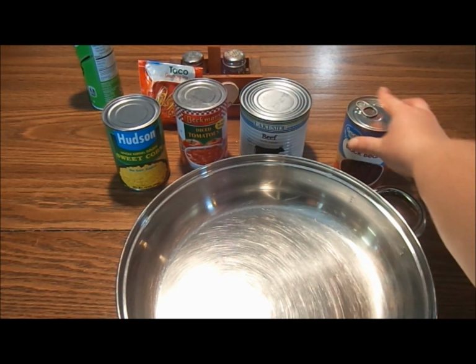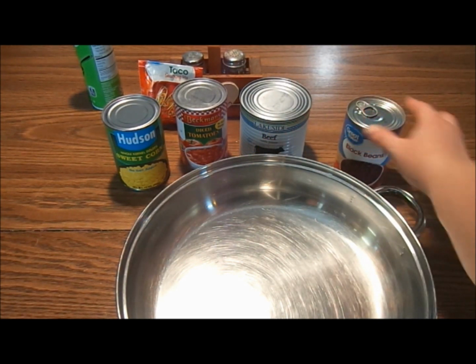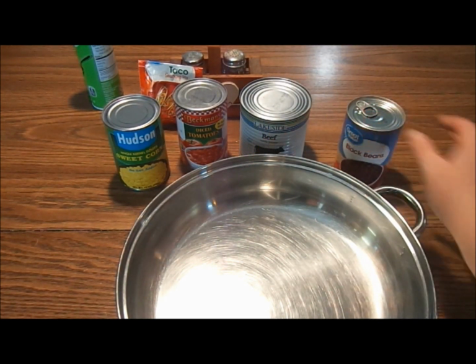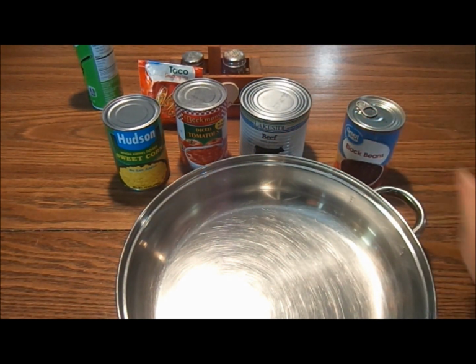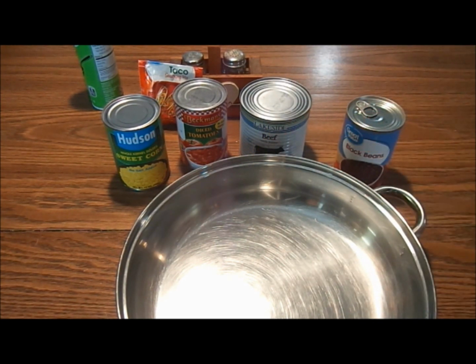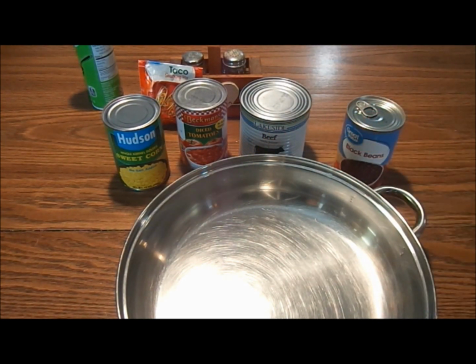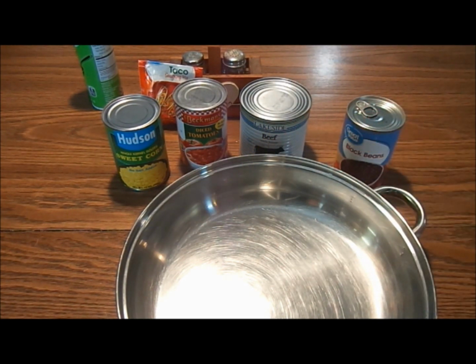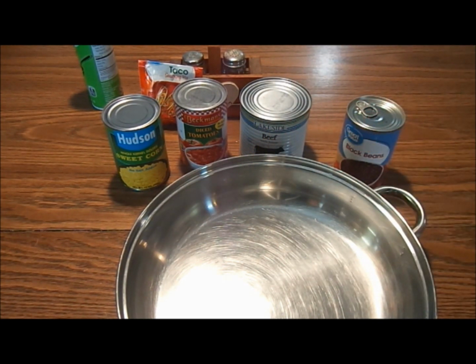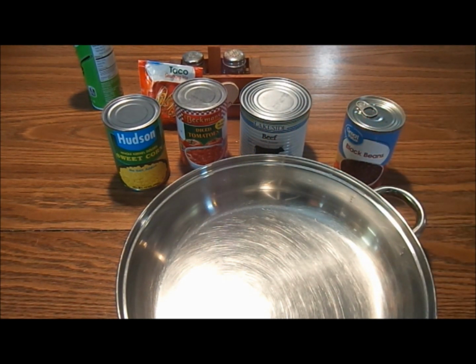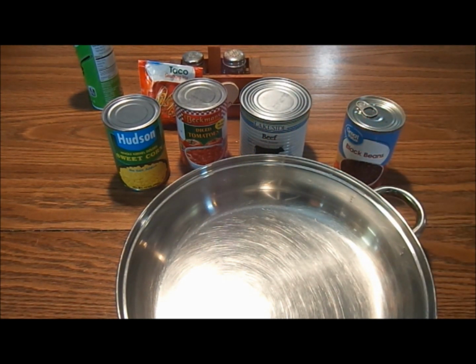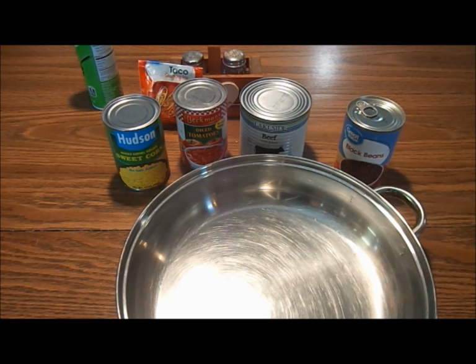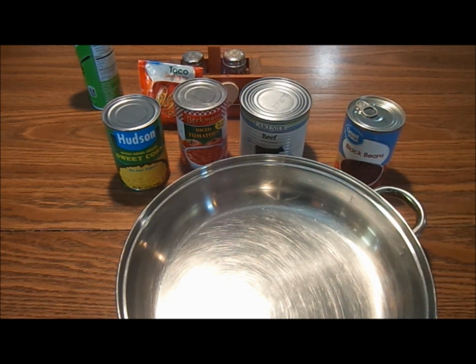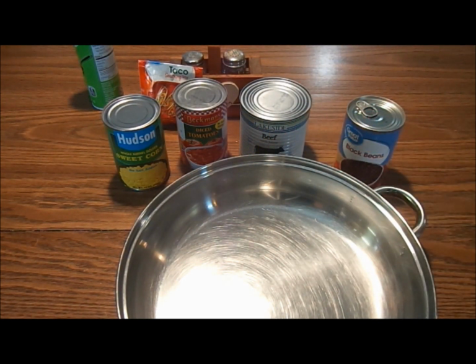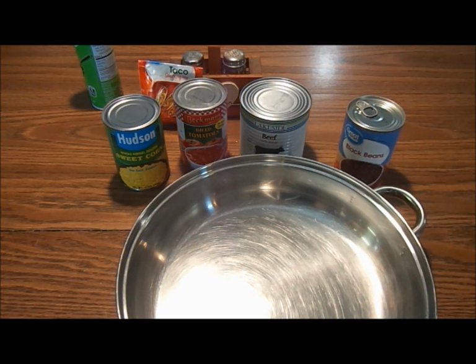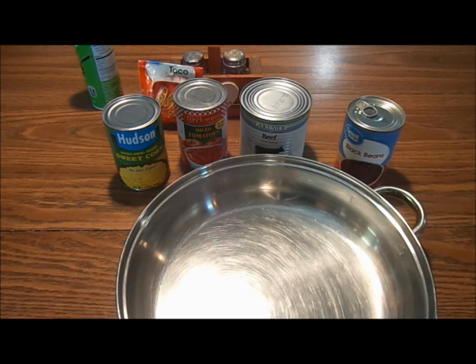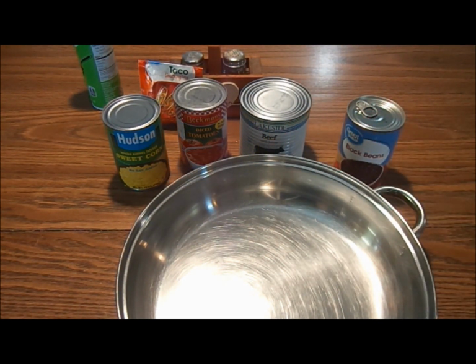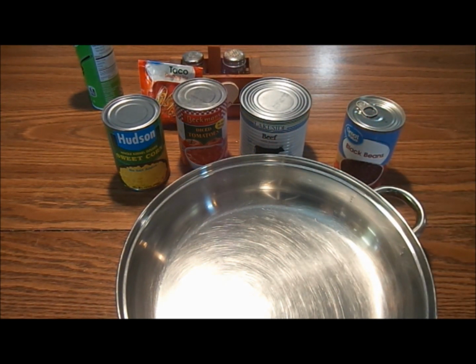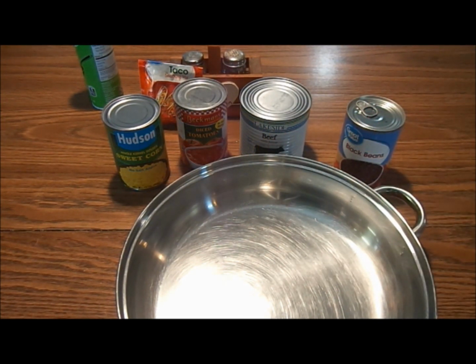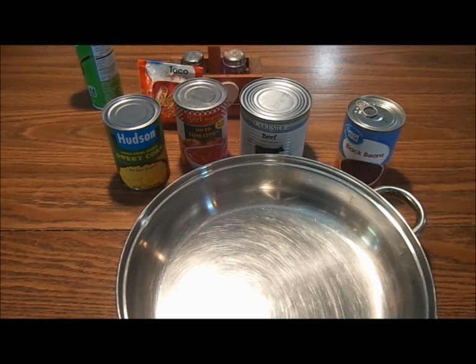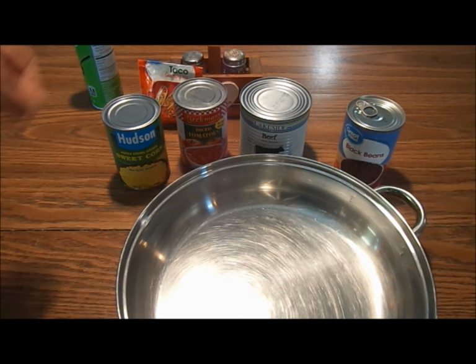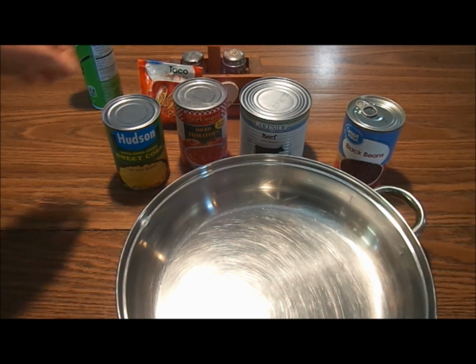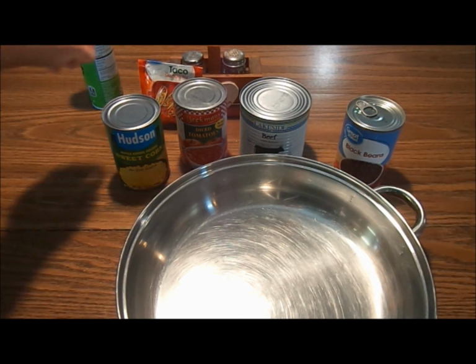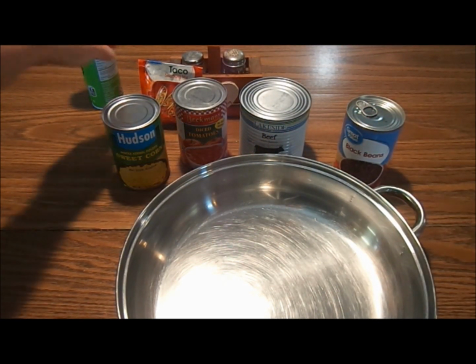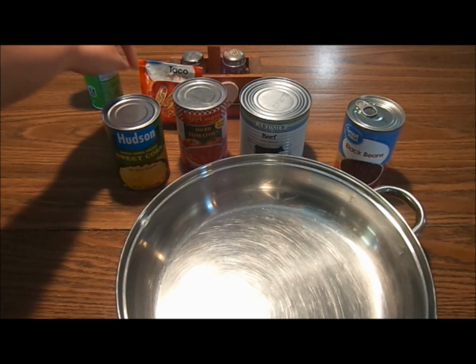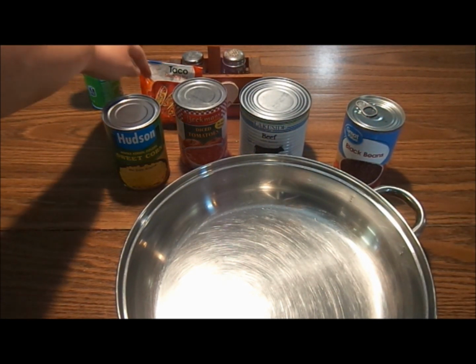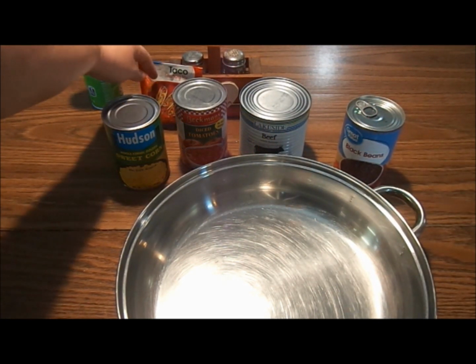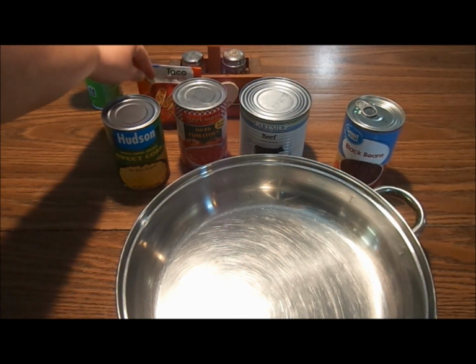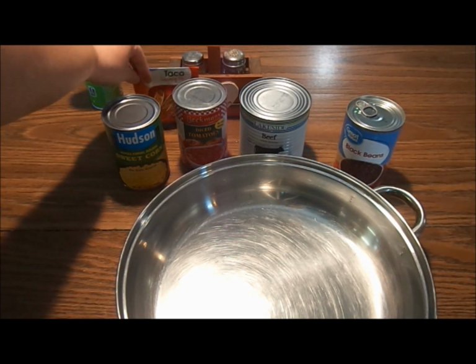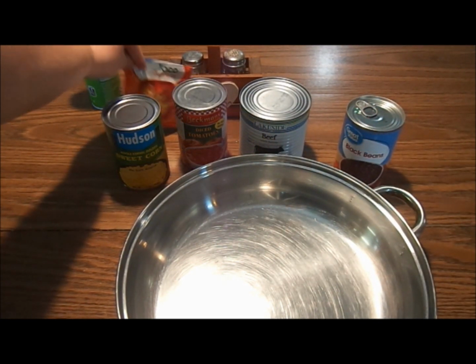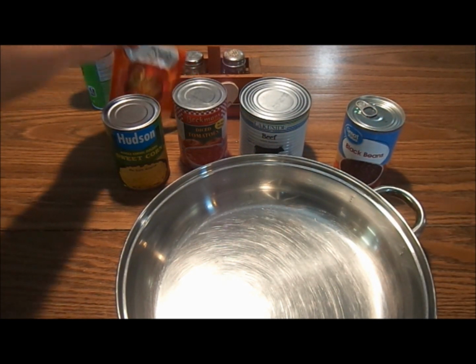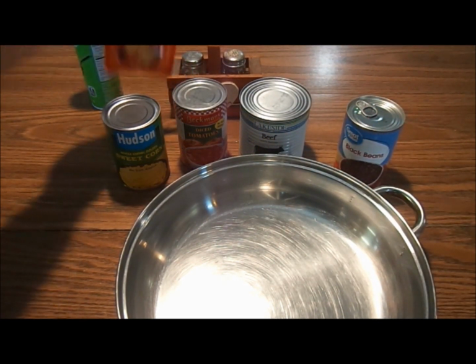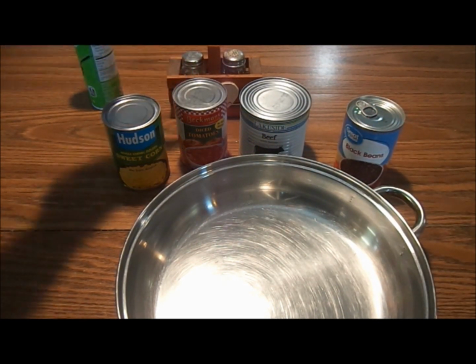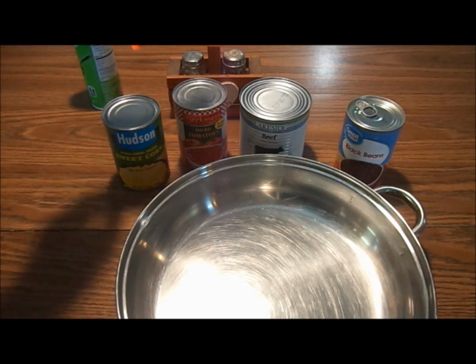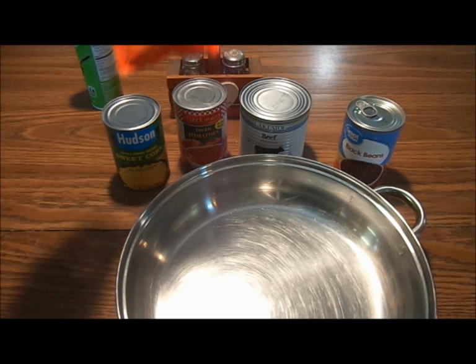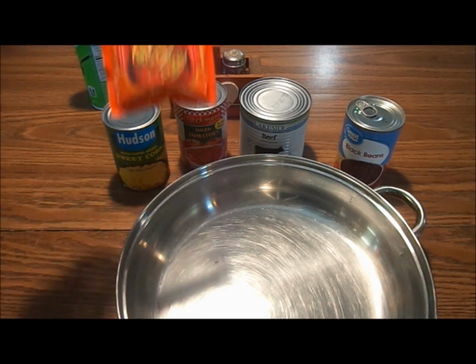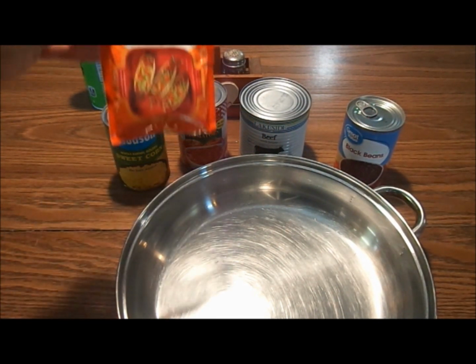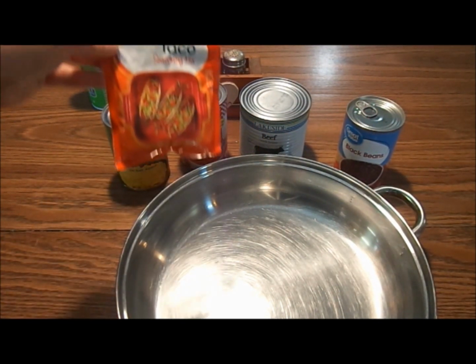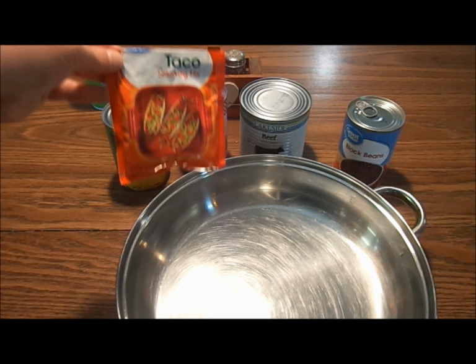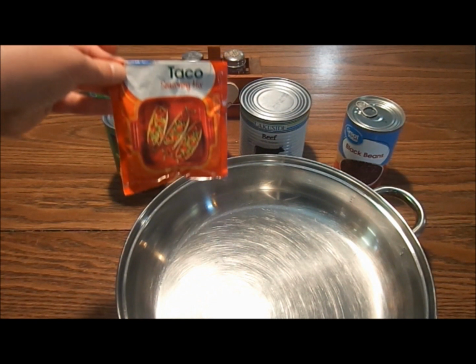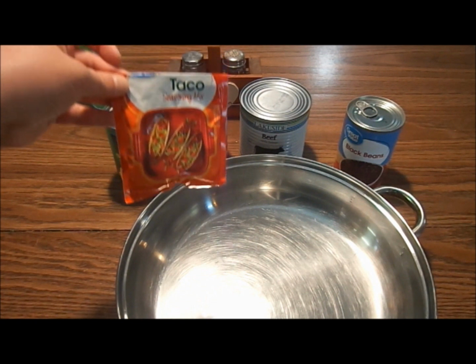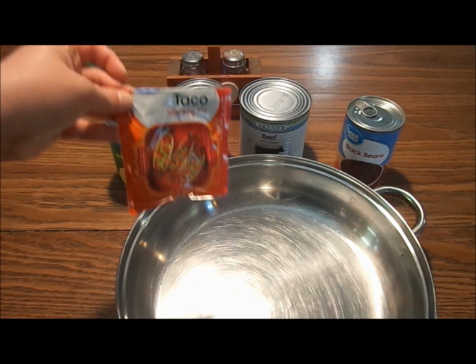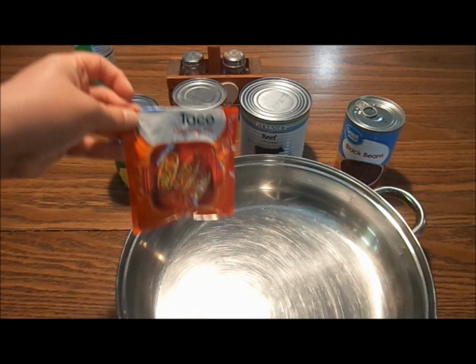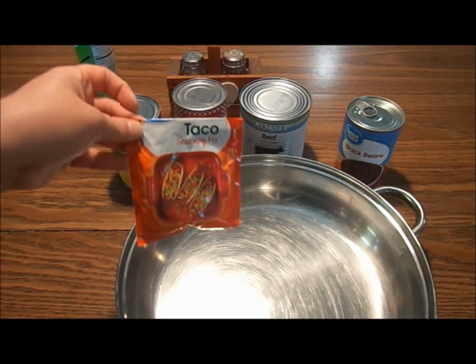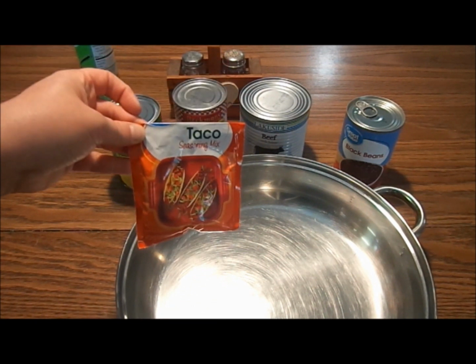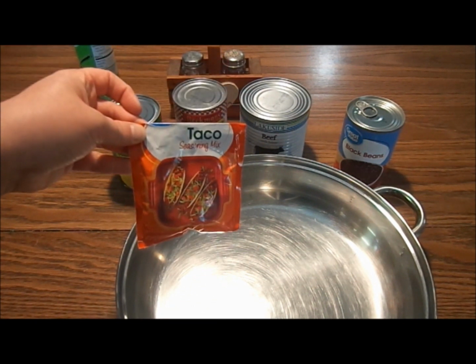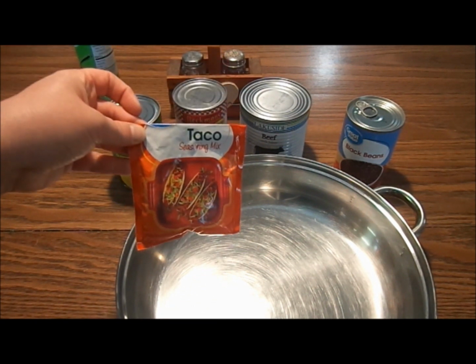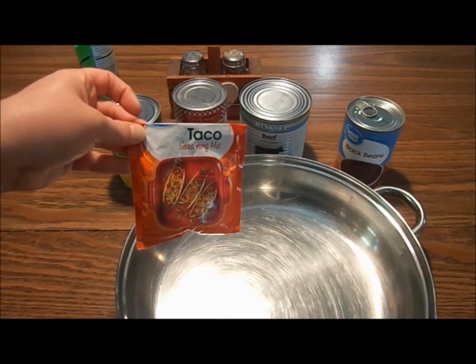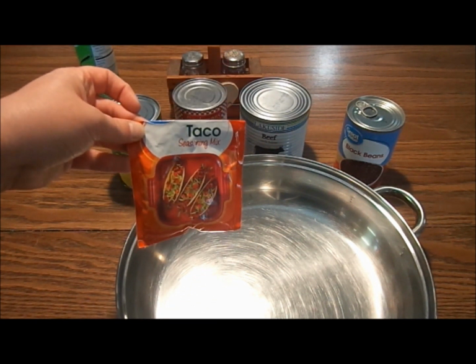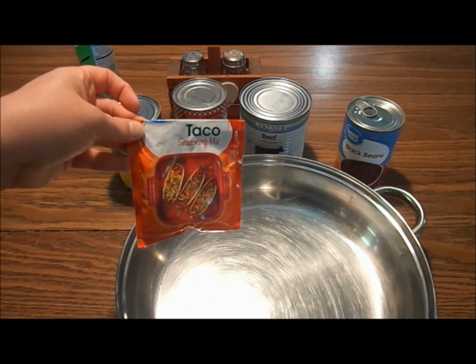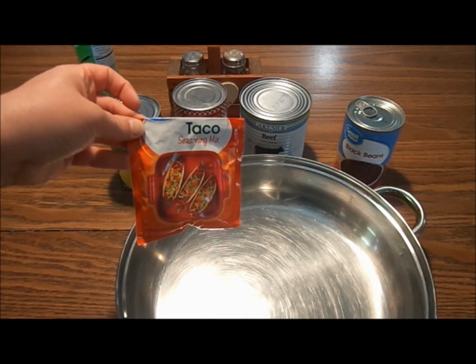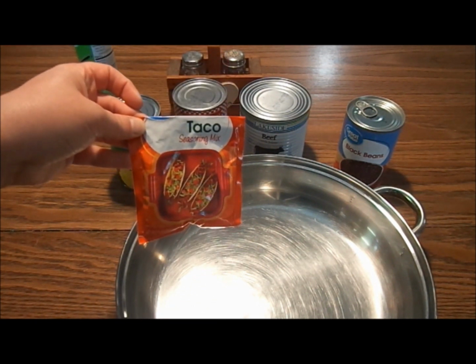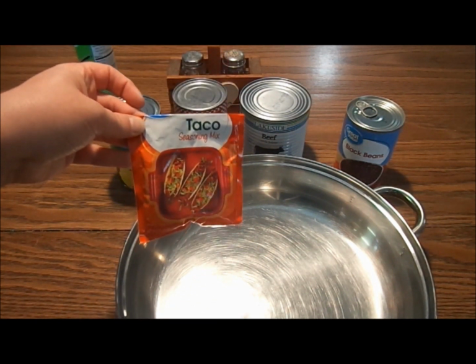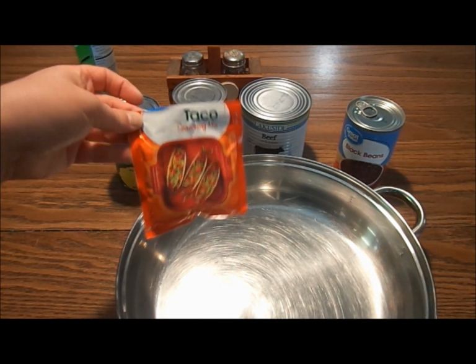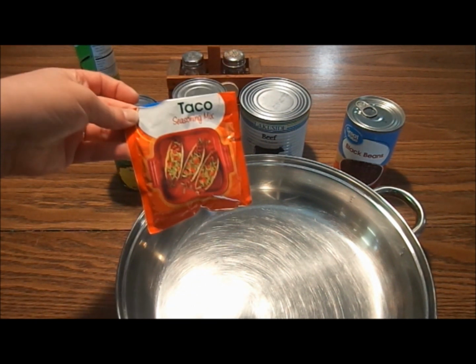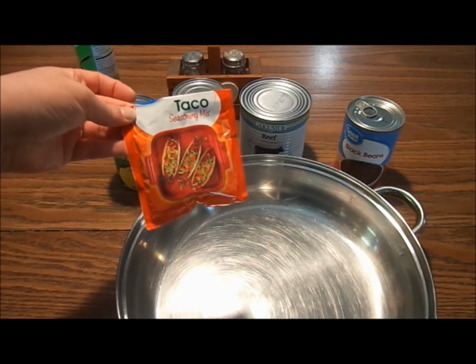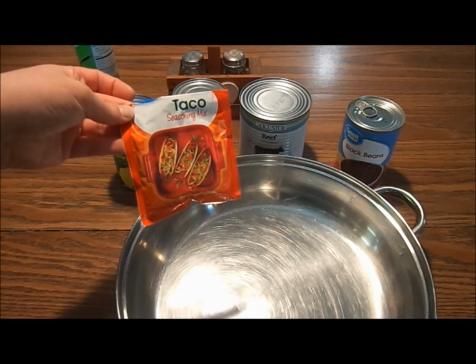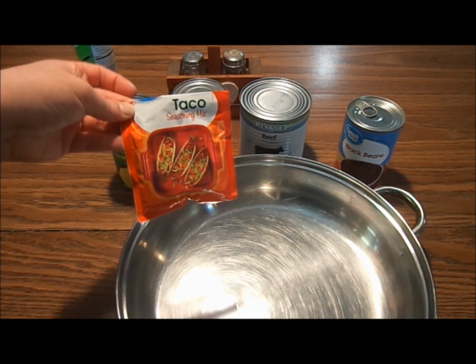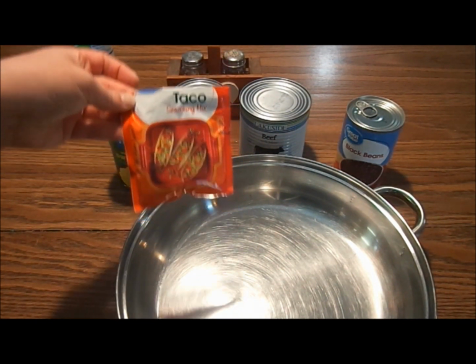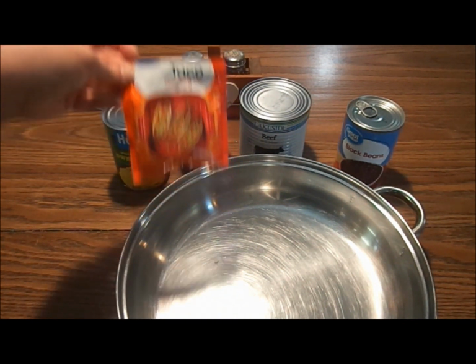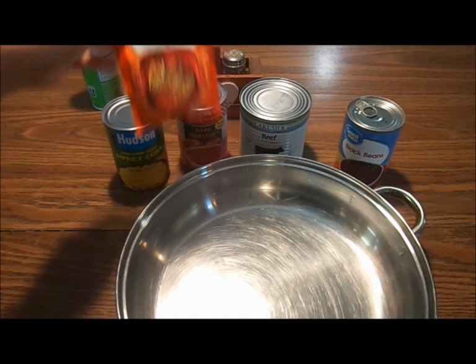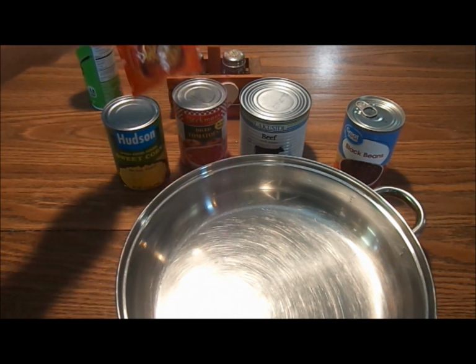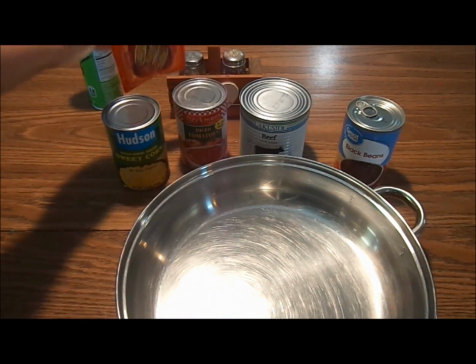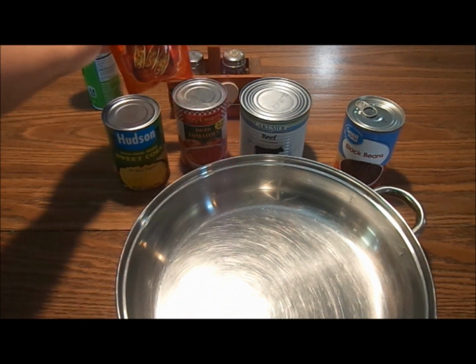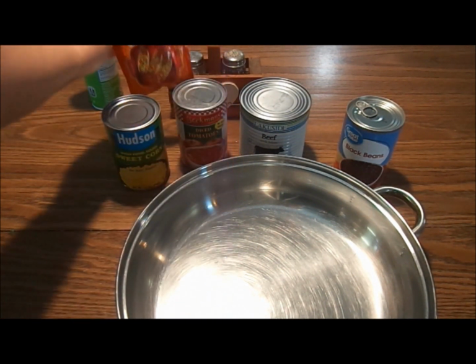The ingredients introduced are: canned corn, diced tomatoes, canned beef, black beans, and taco seasoning mix.